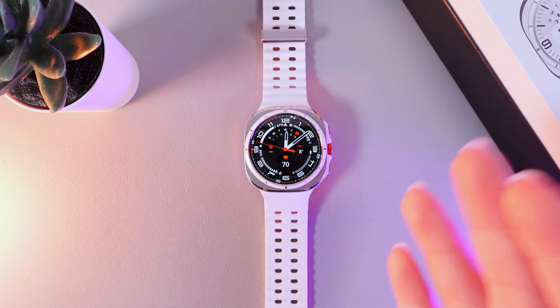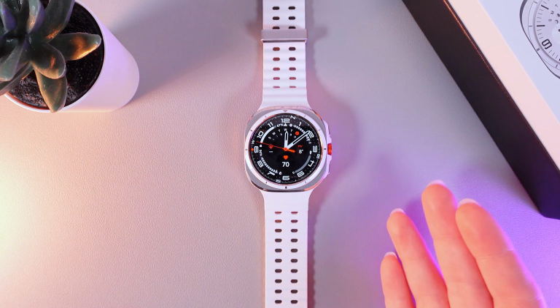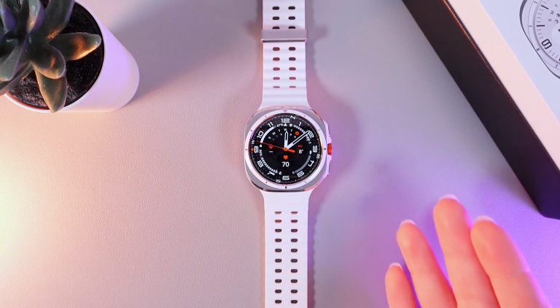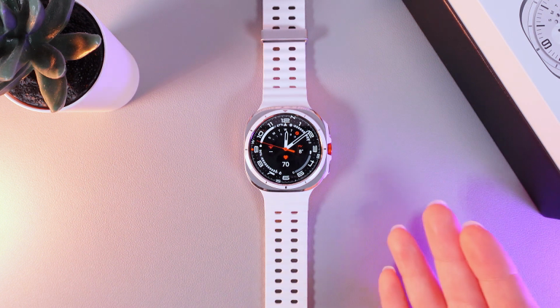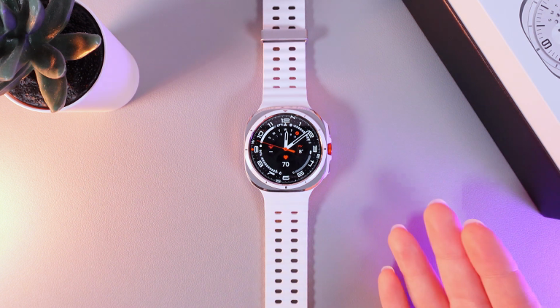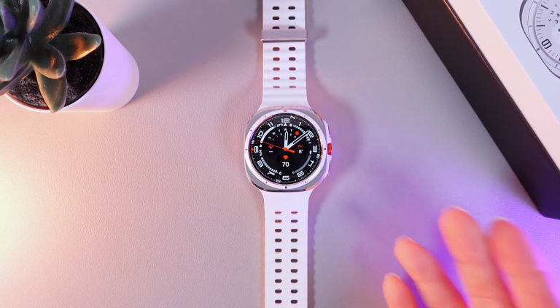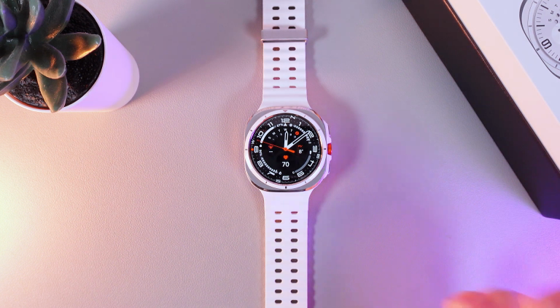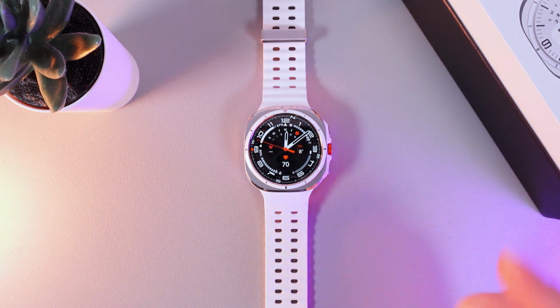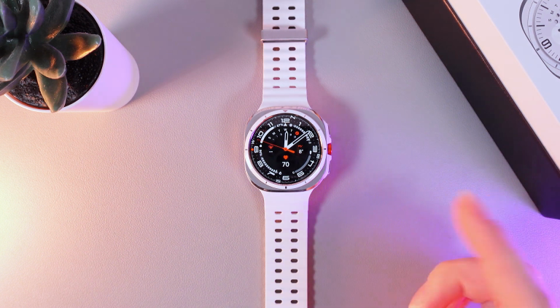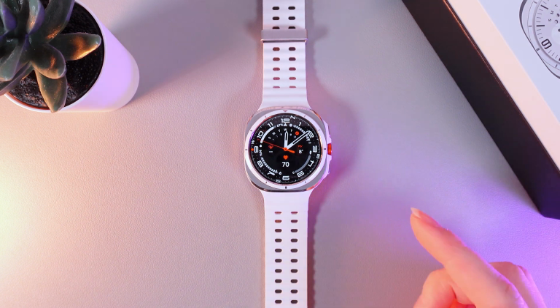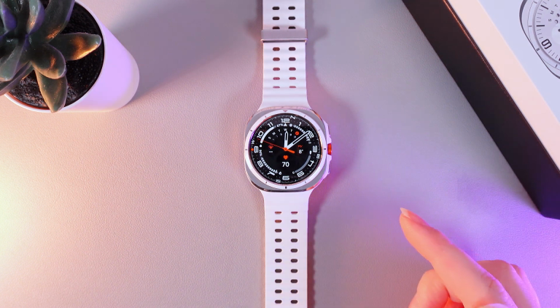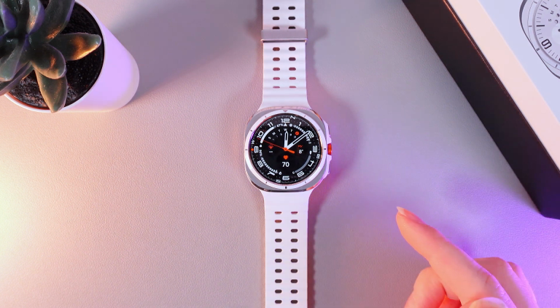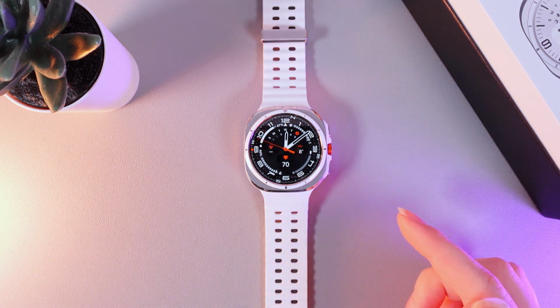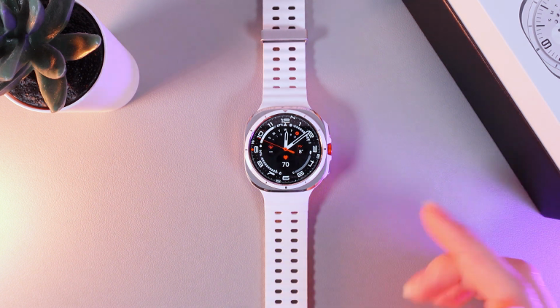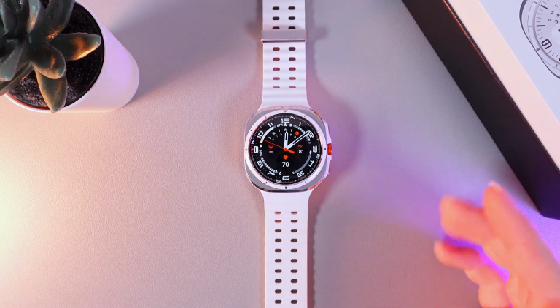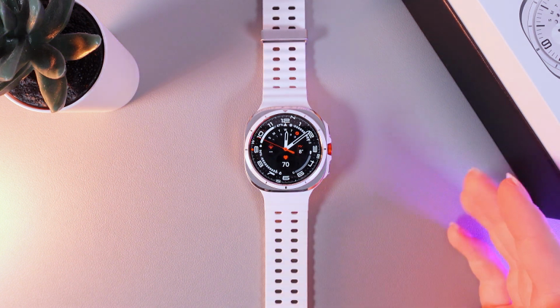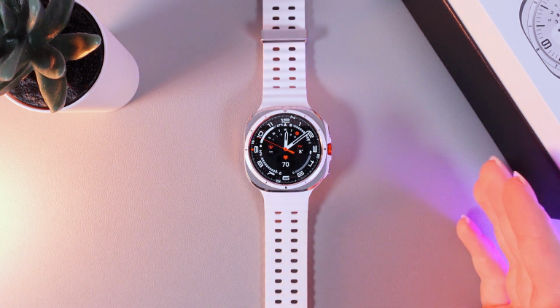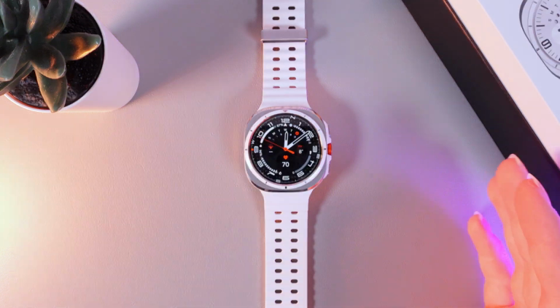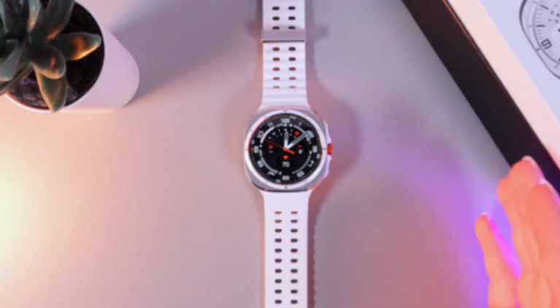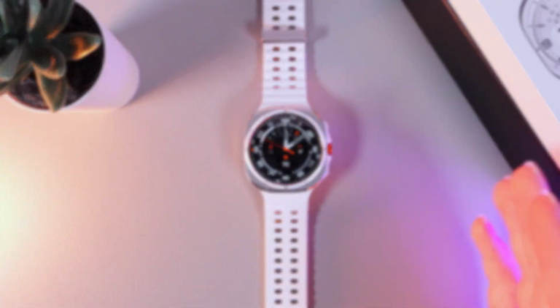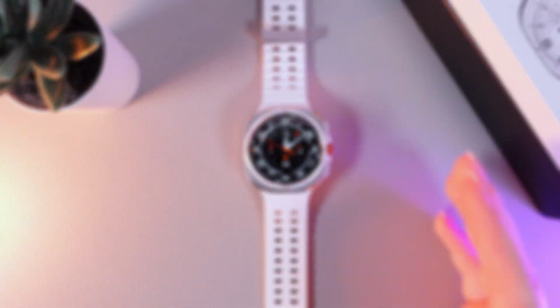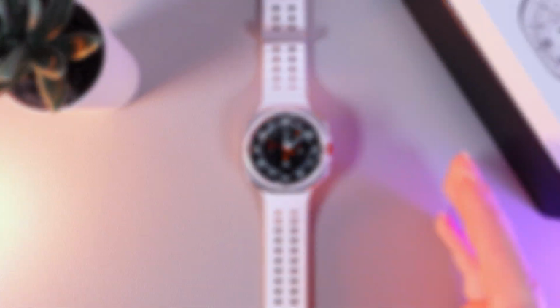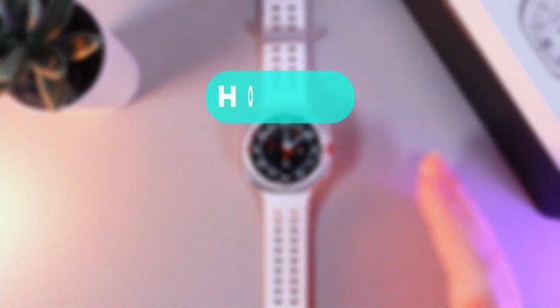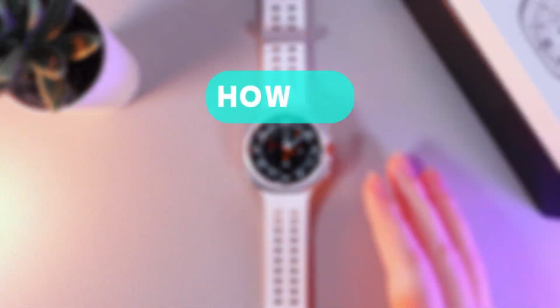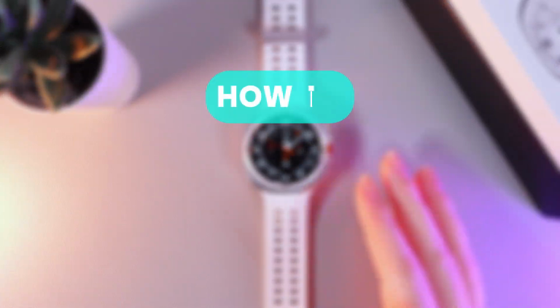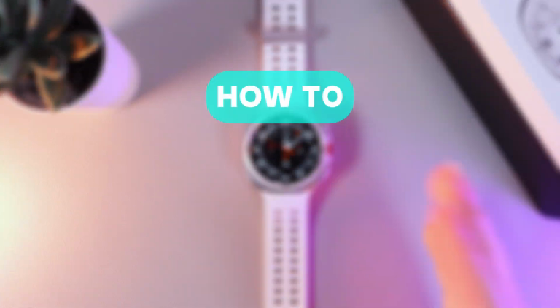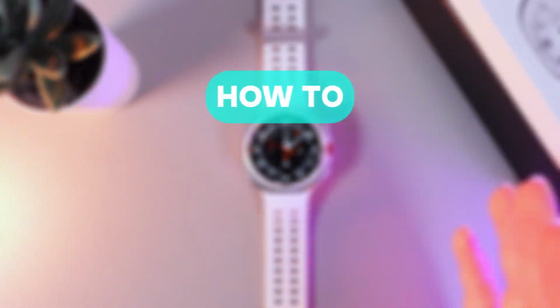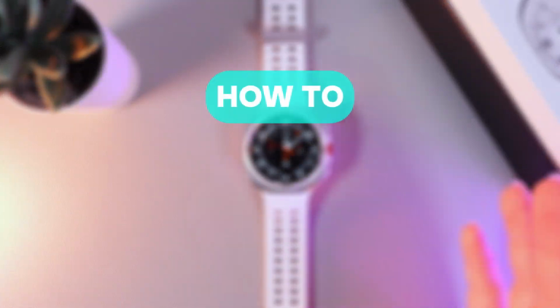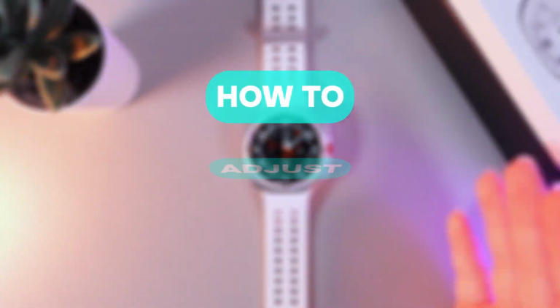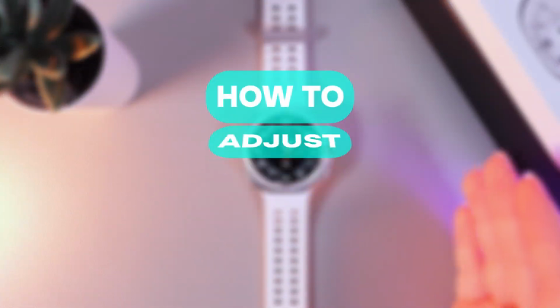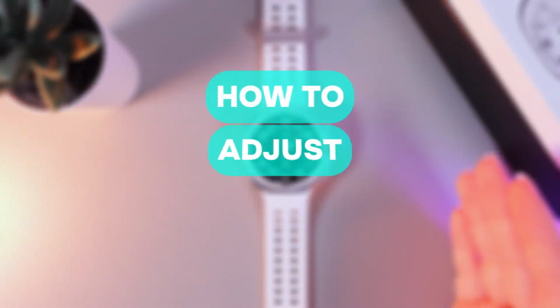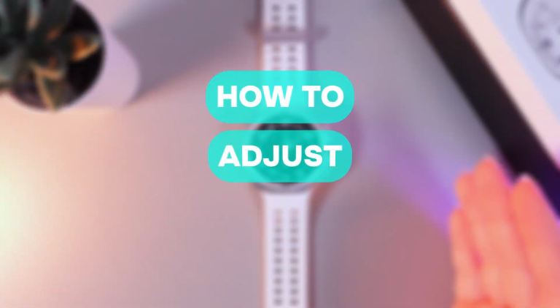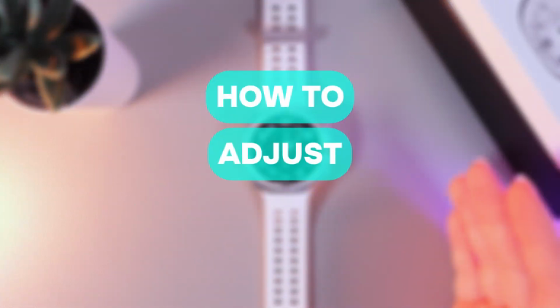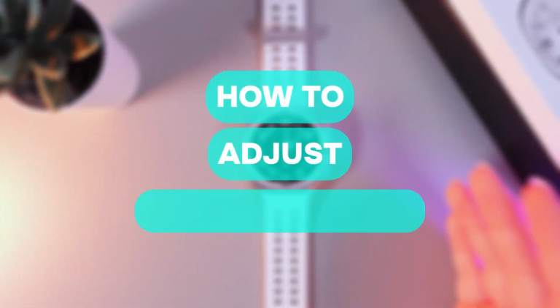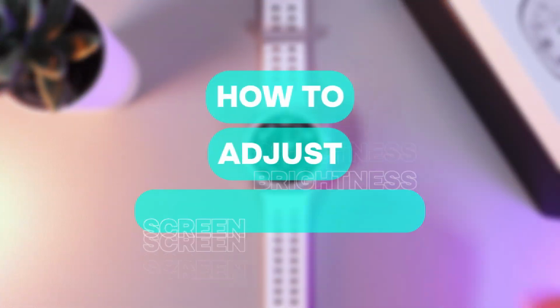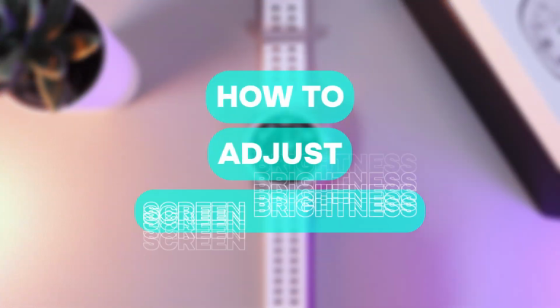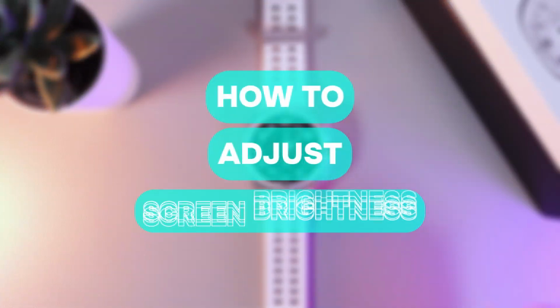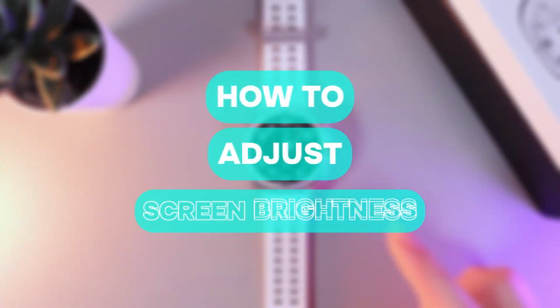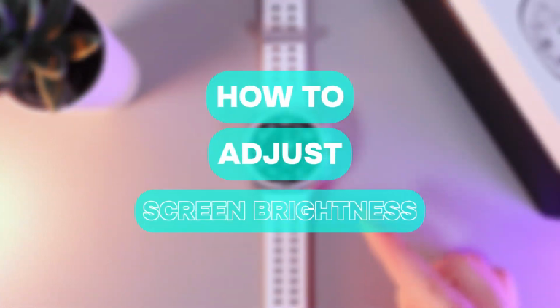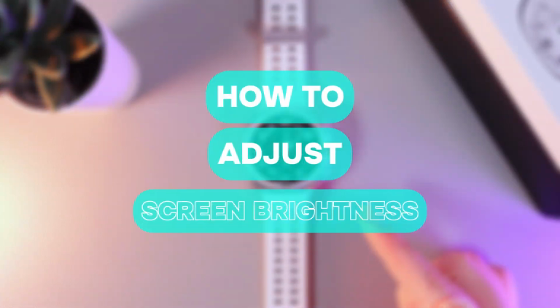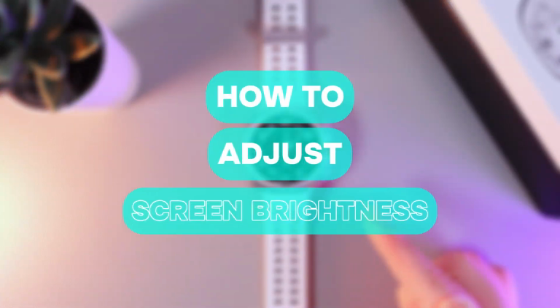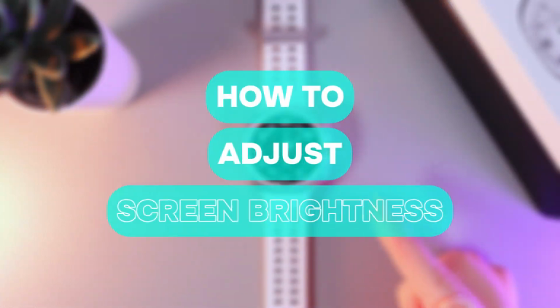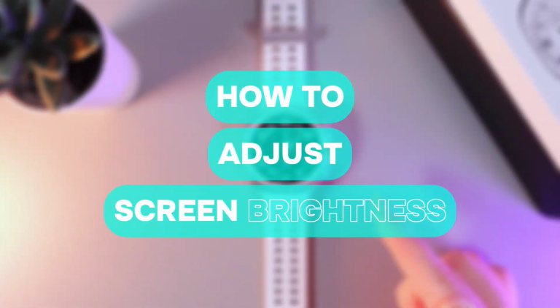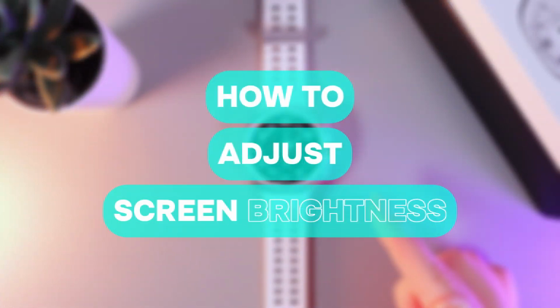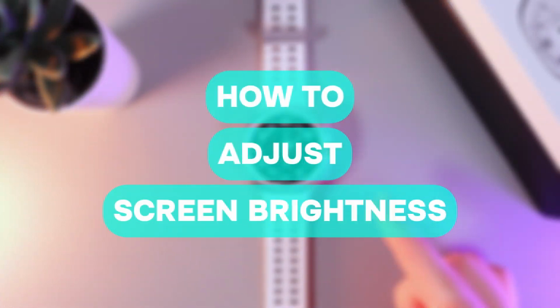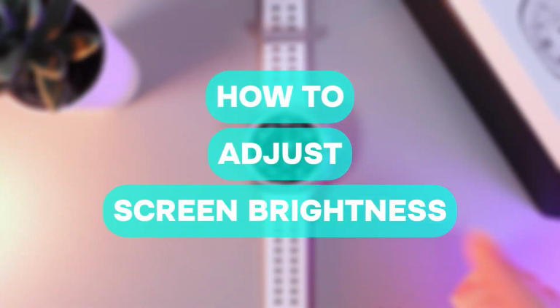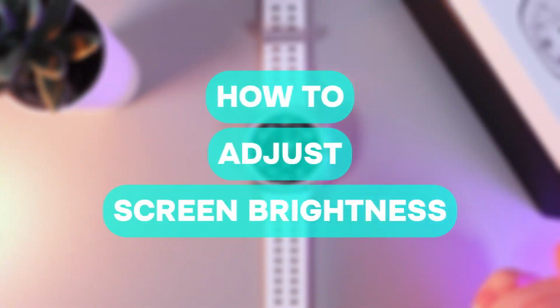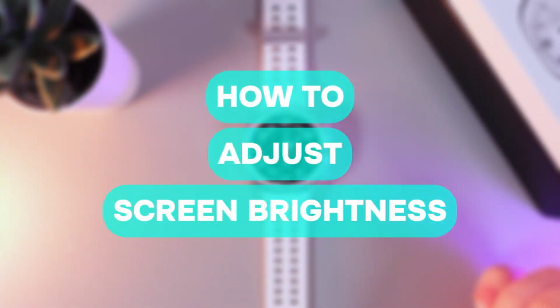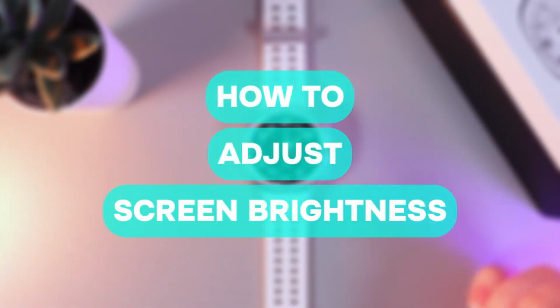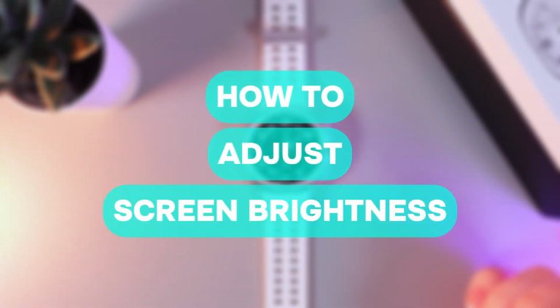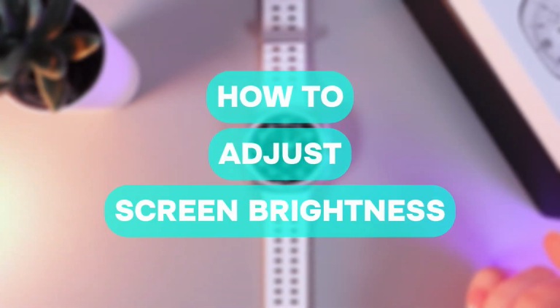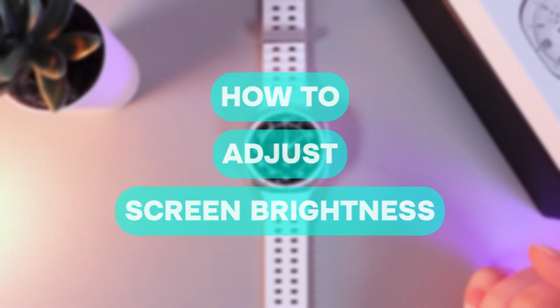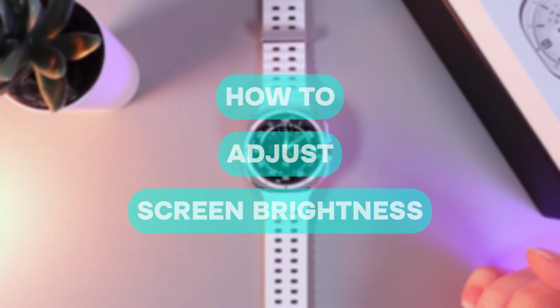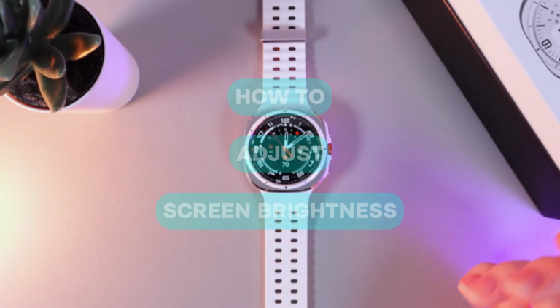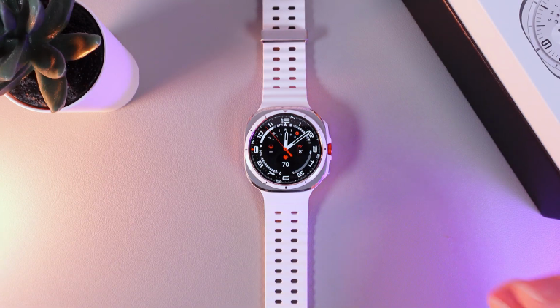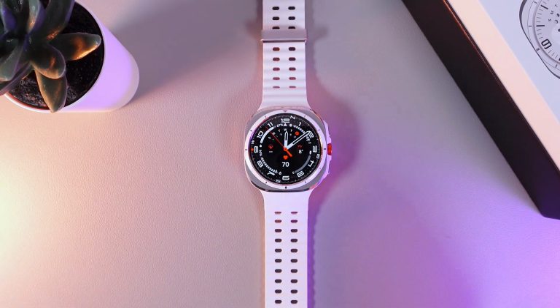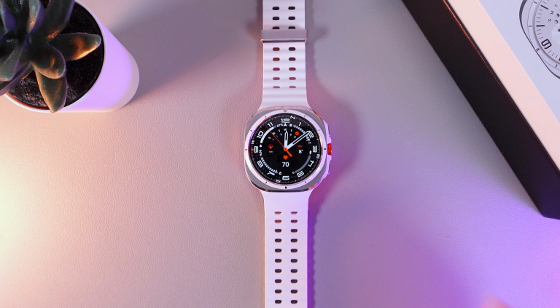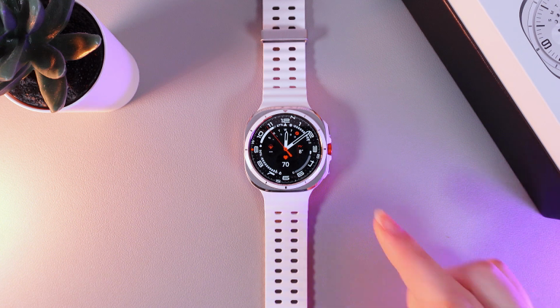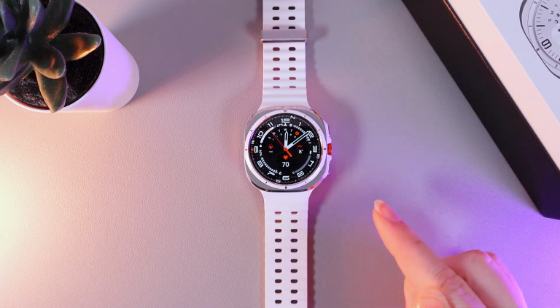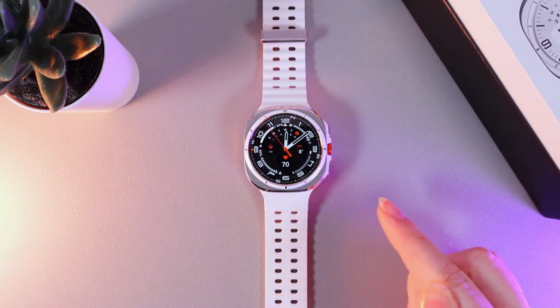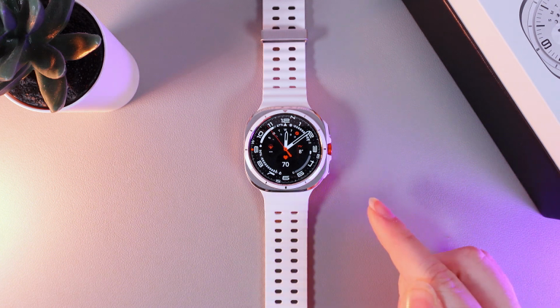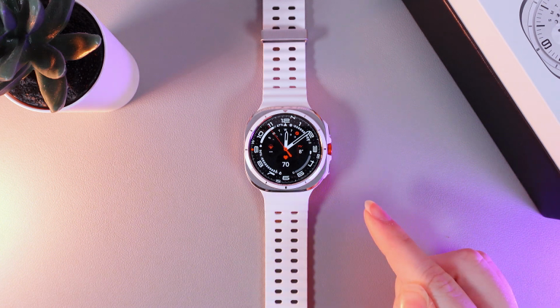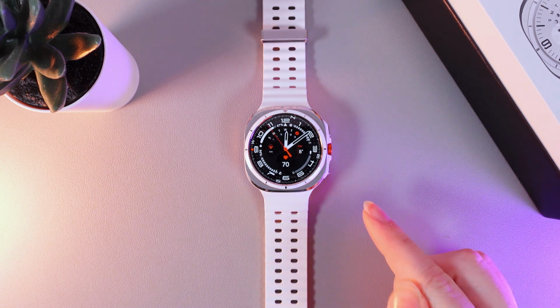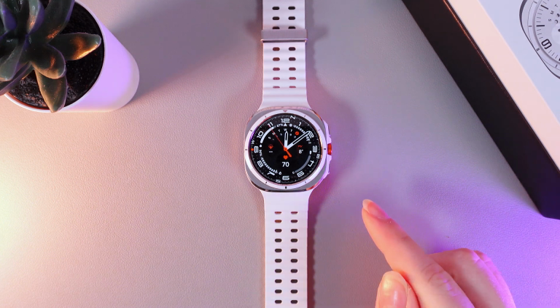Hi there! In today's video I'll show you how to adjust brightness on your Samsung Galaxy Watch Ultra. Let's get started!